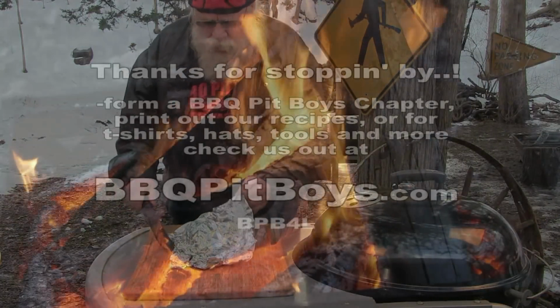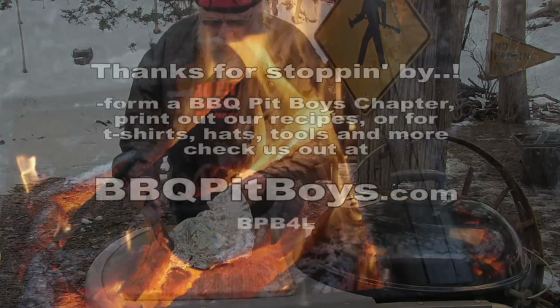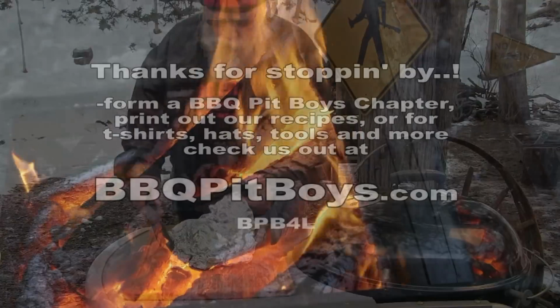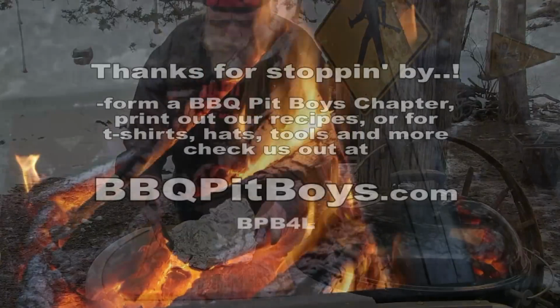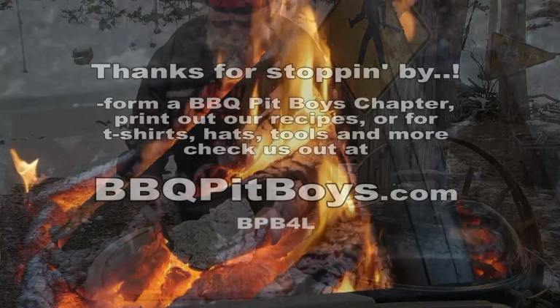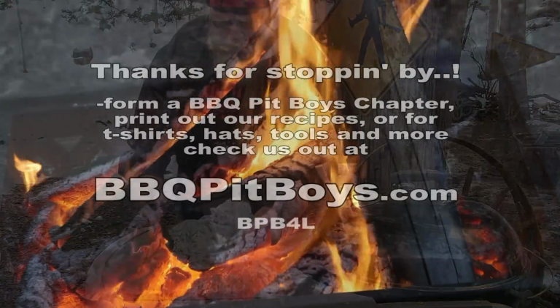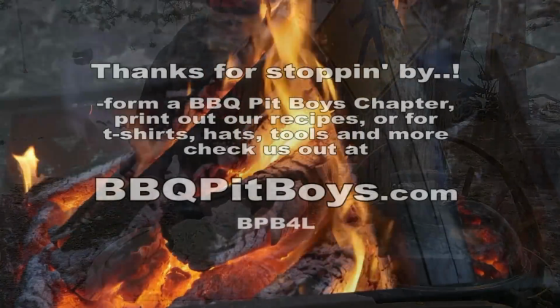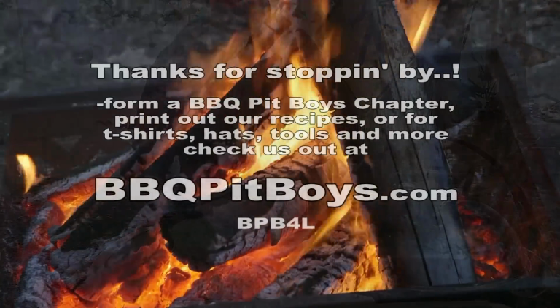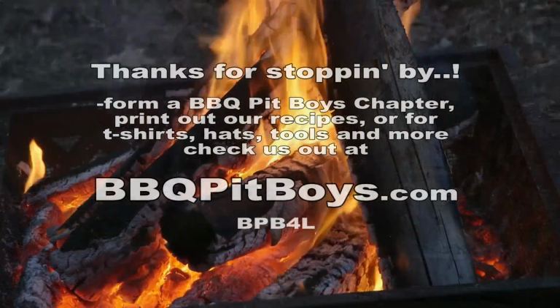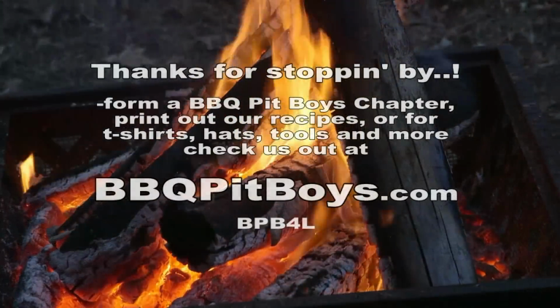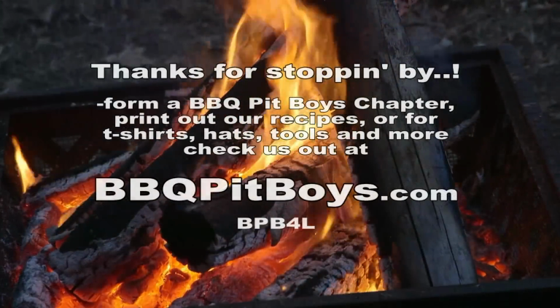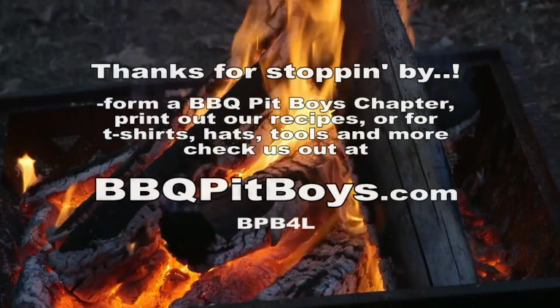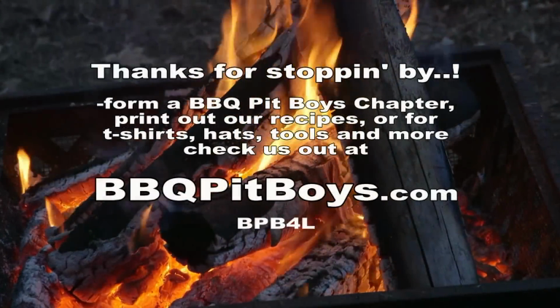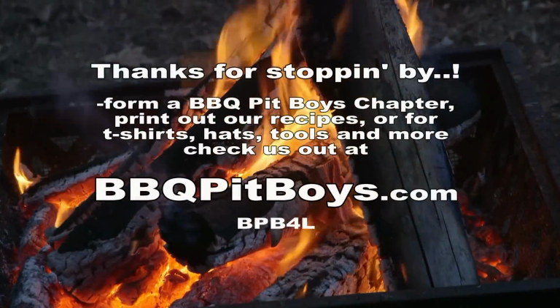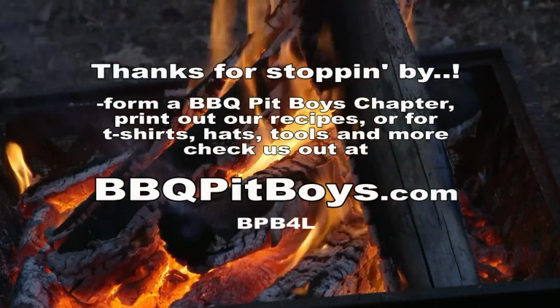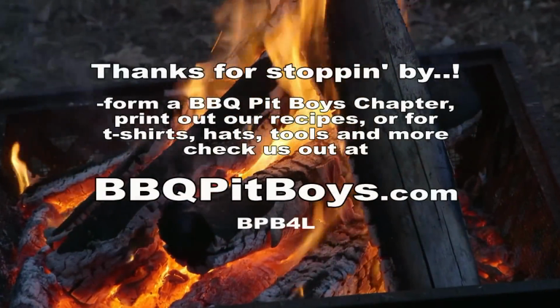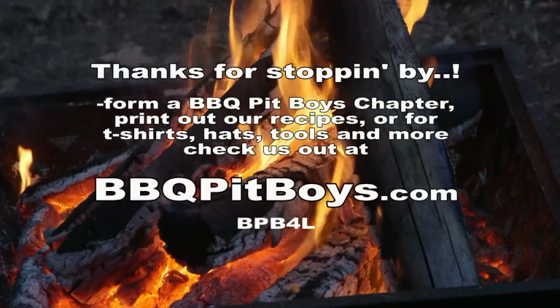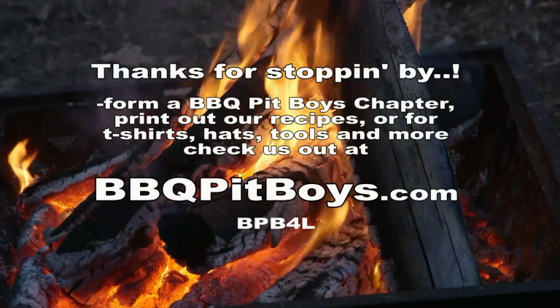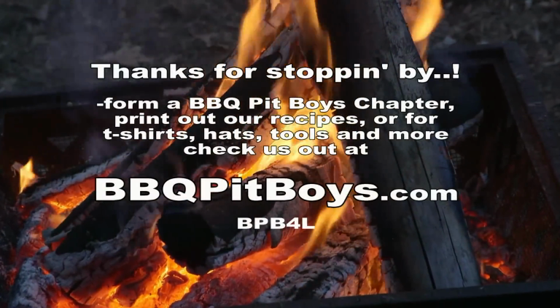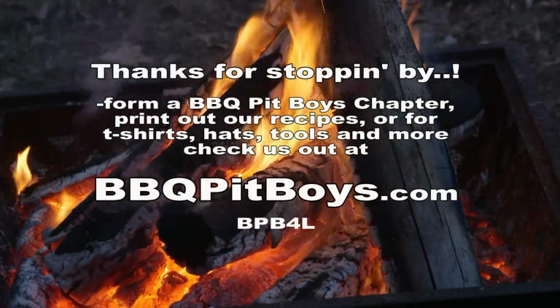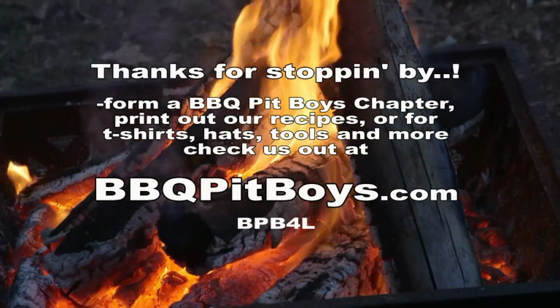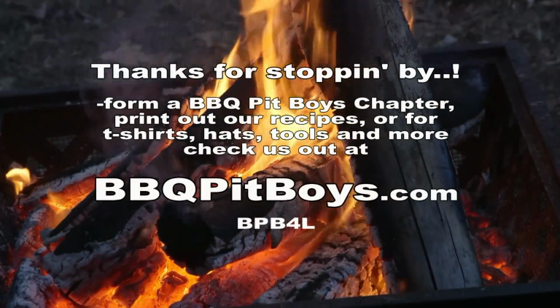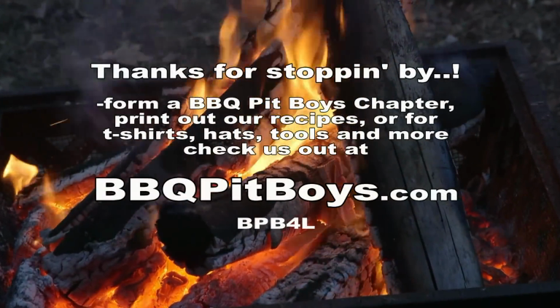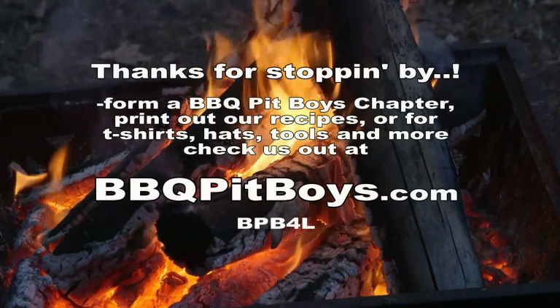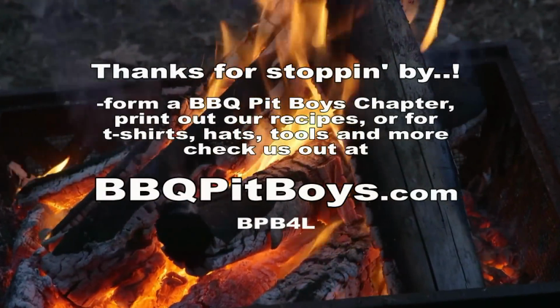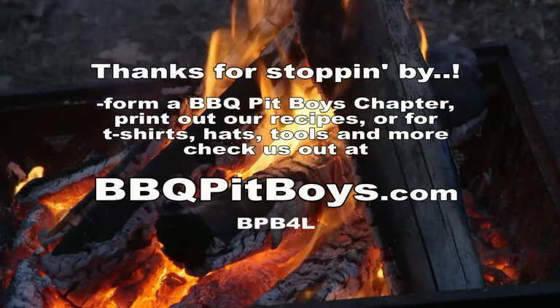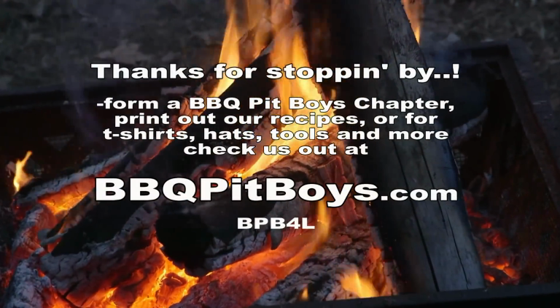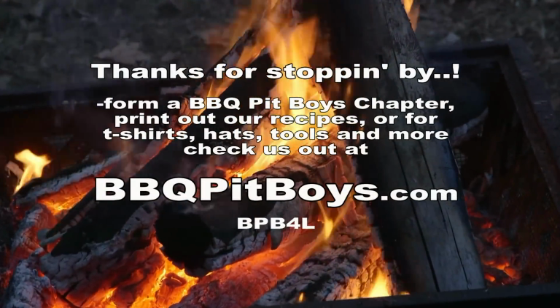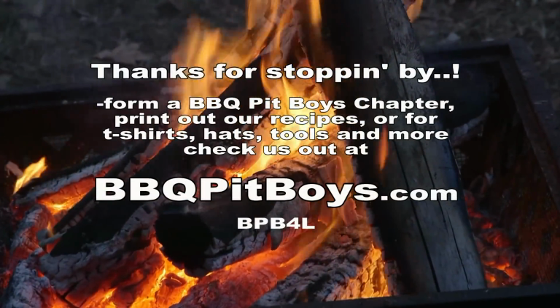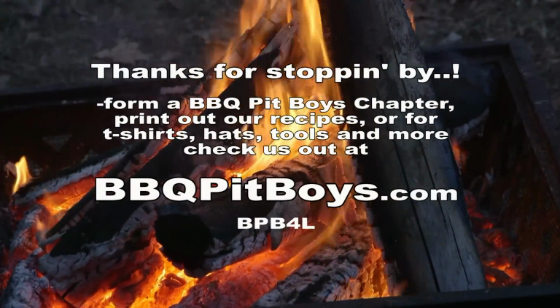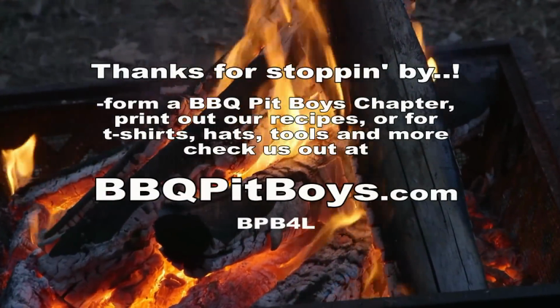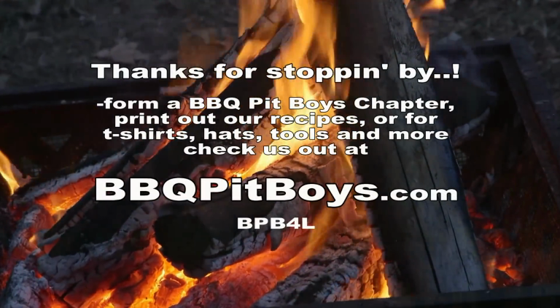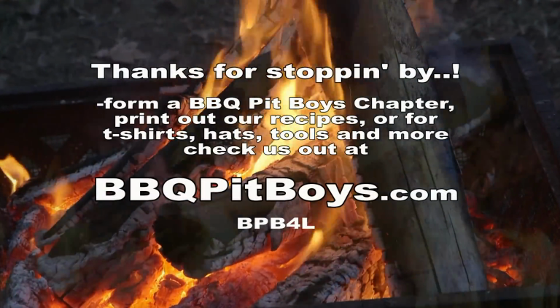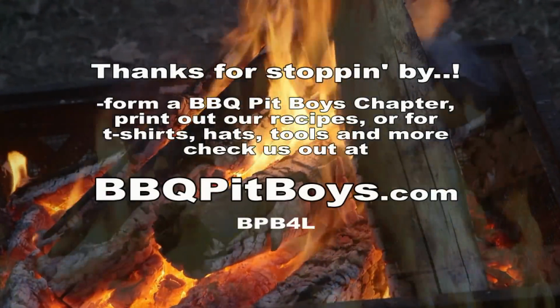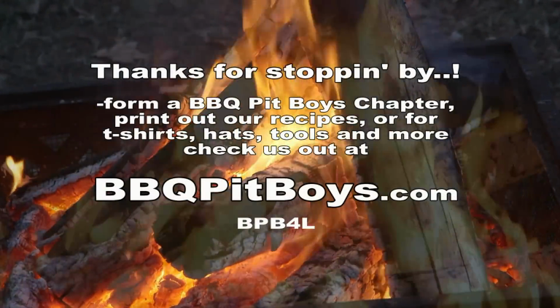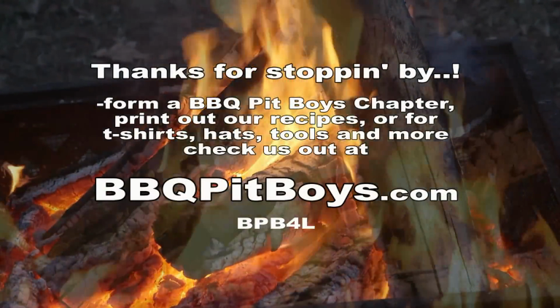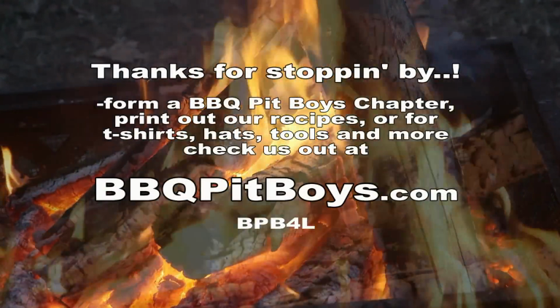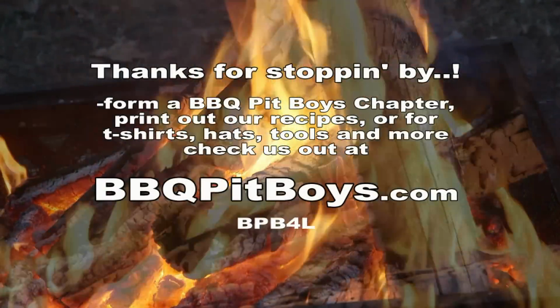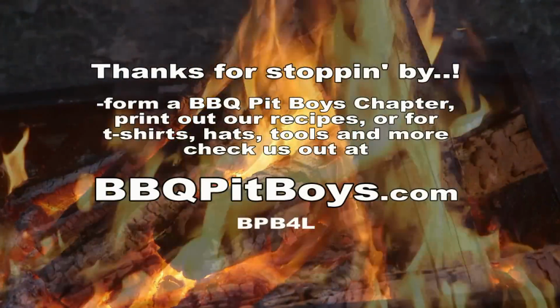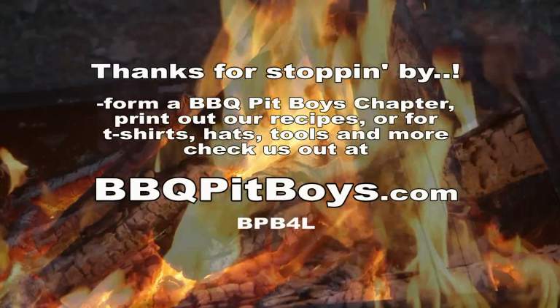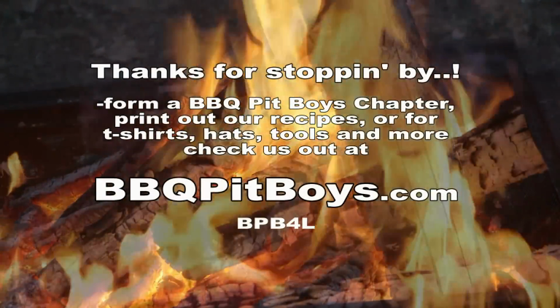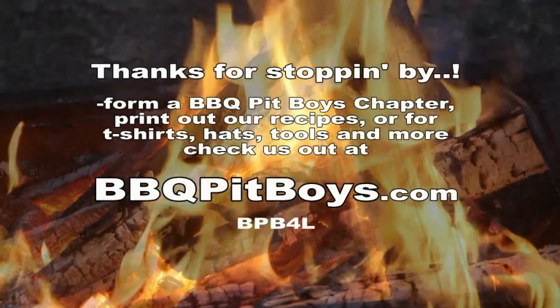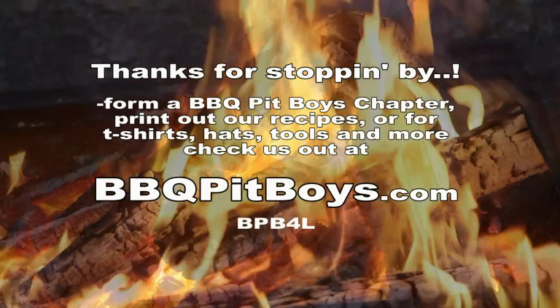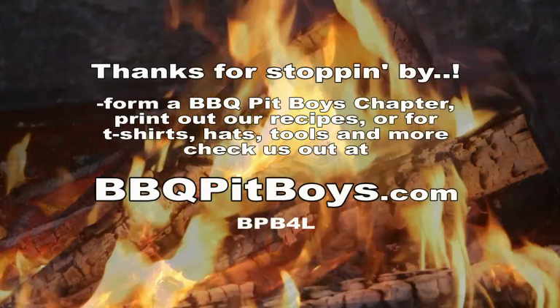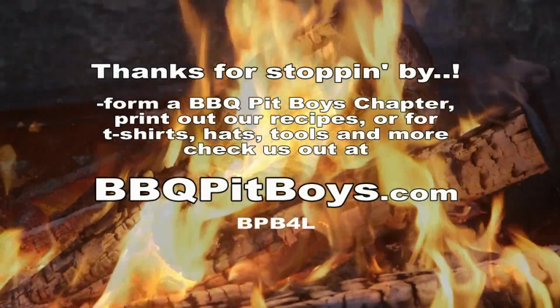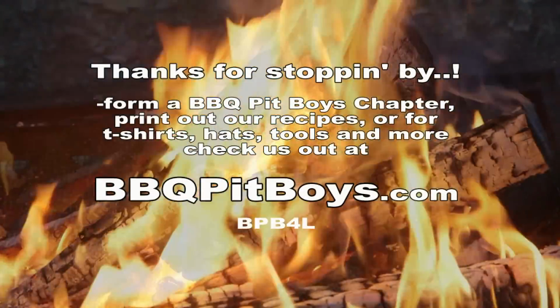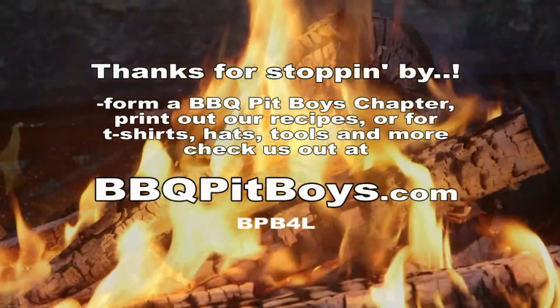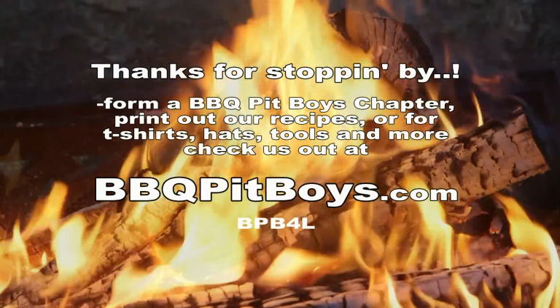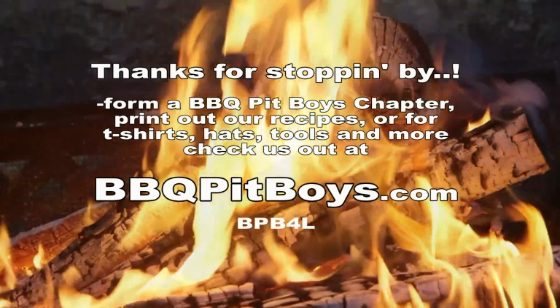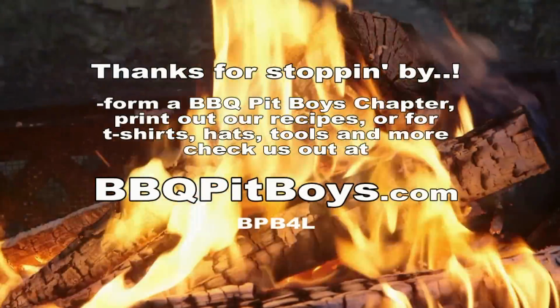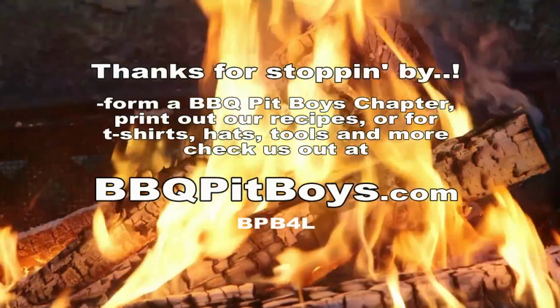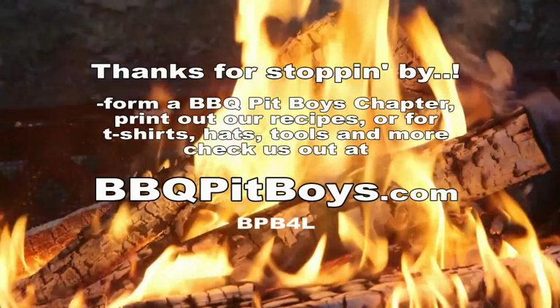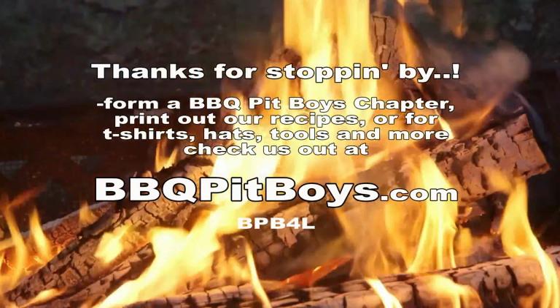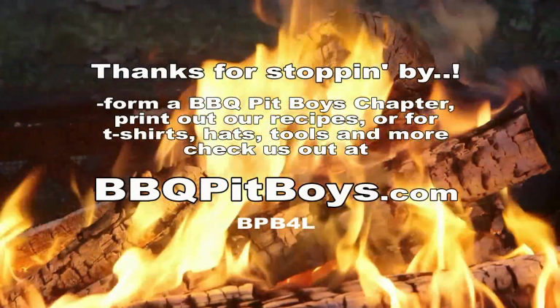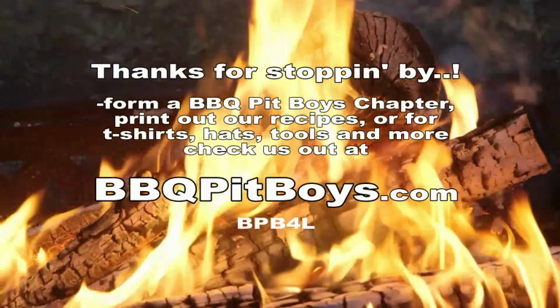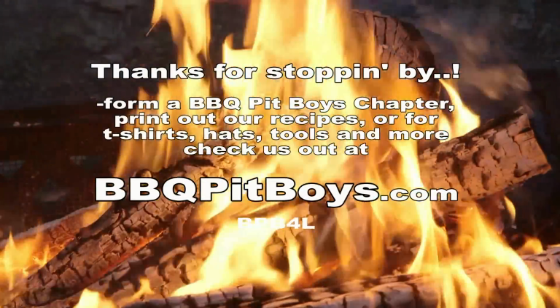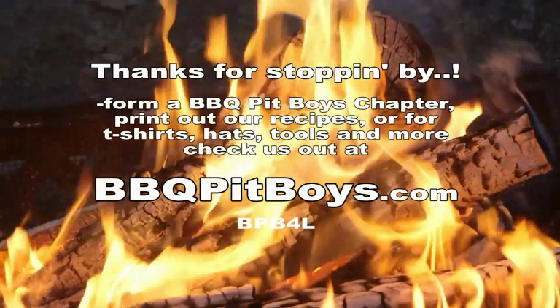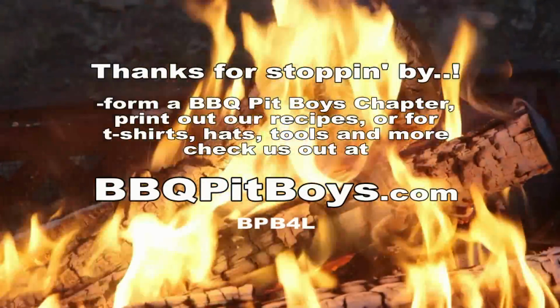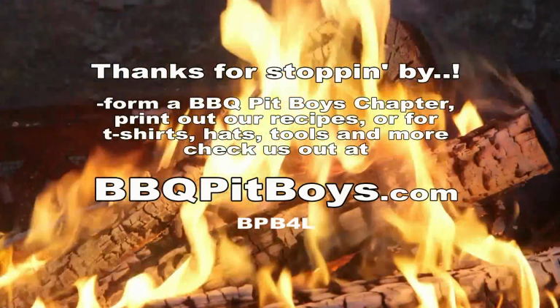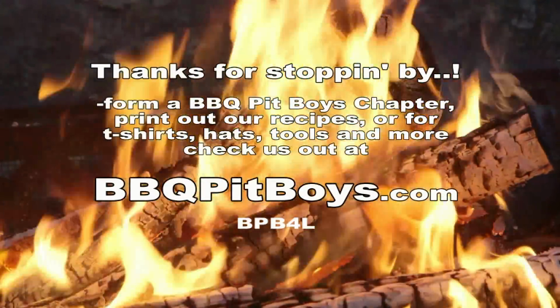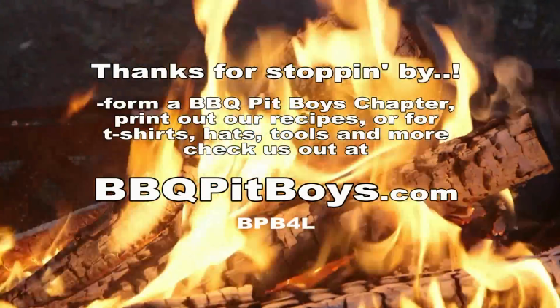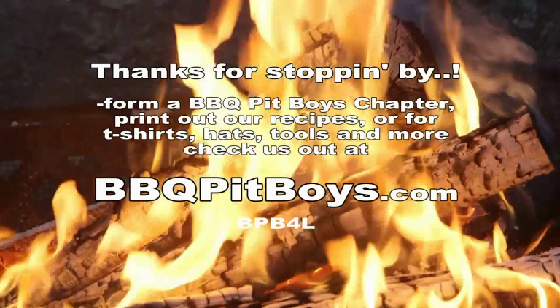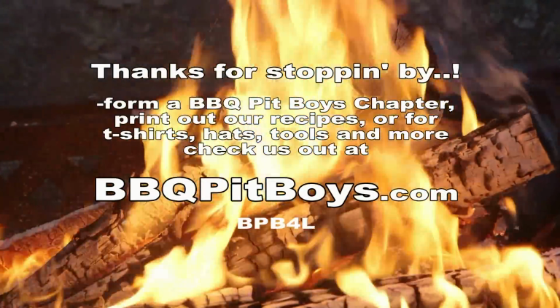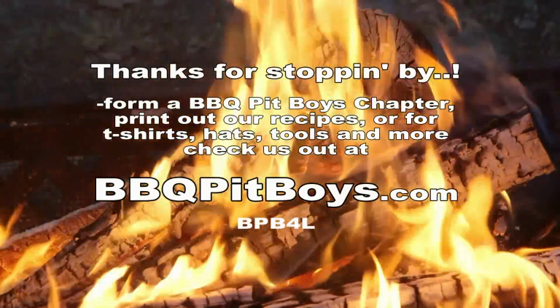So the next time you're looking for a recipe for your barbecue, check out BBQPitBoys.com.